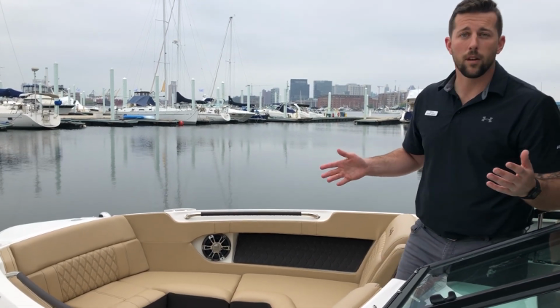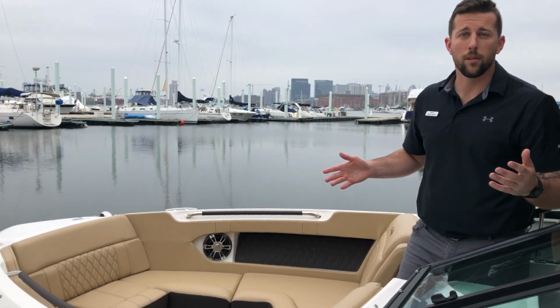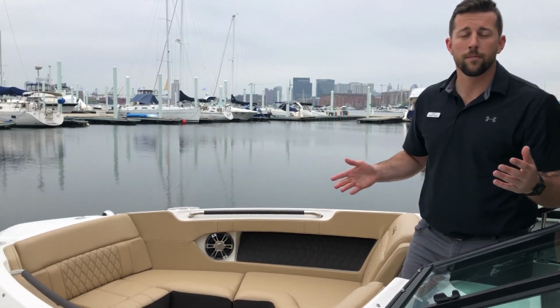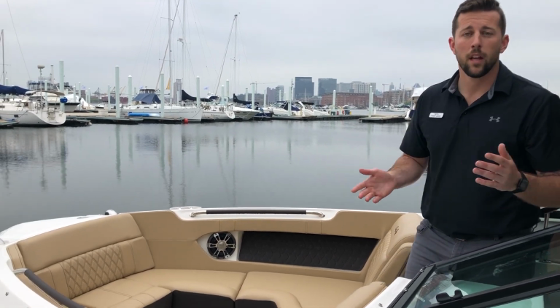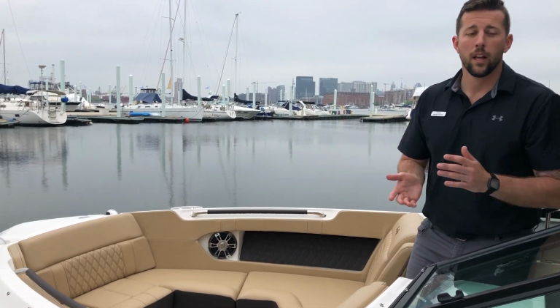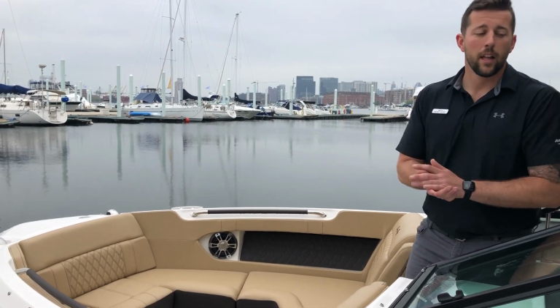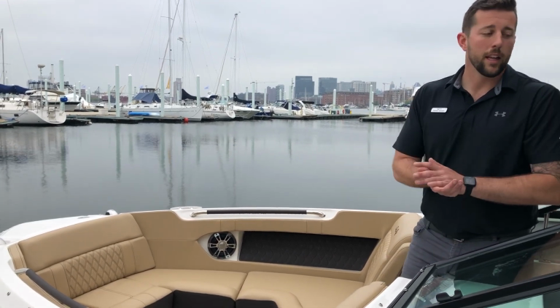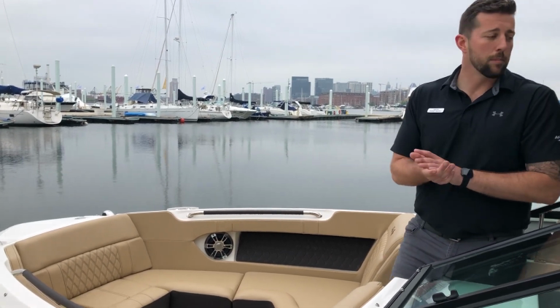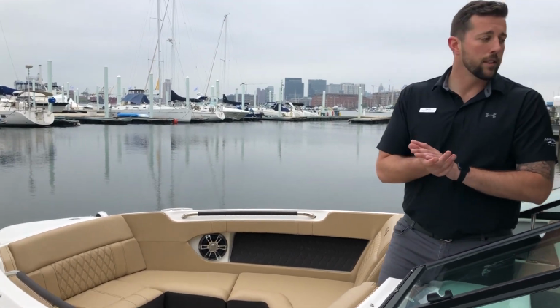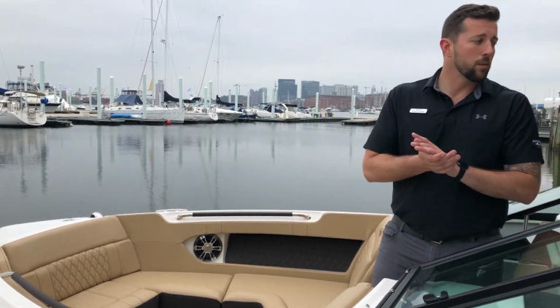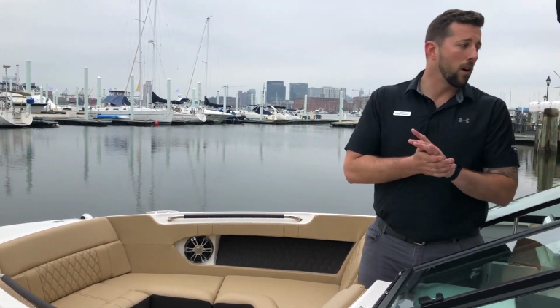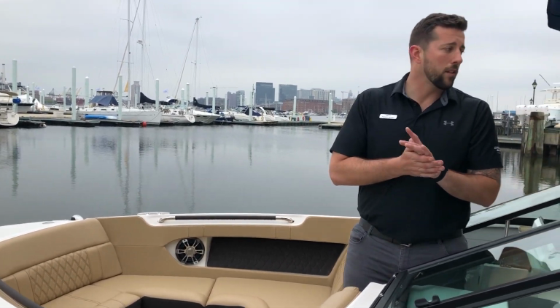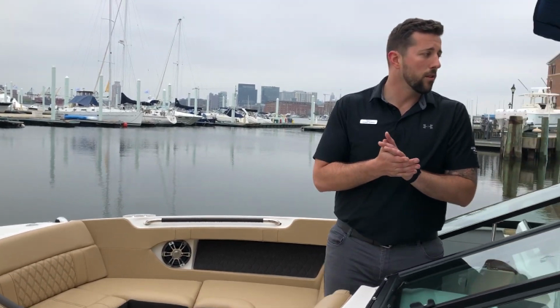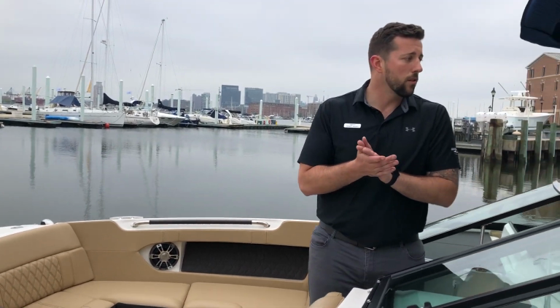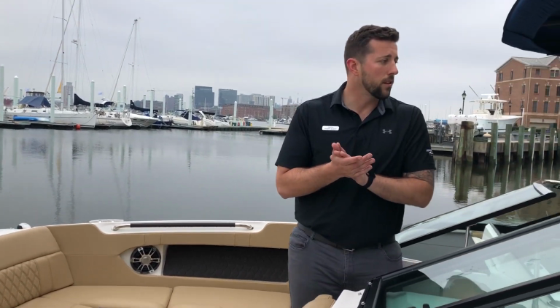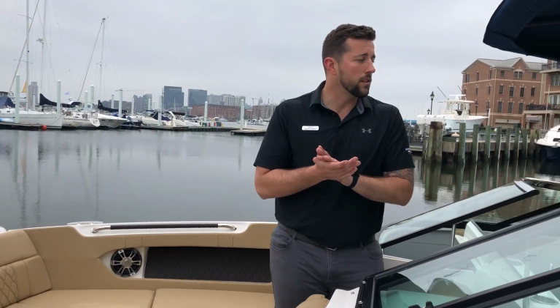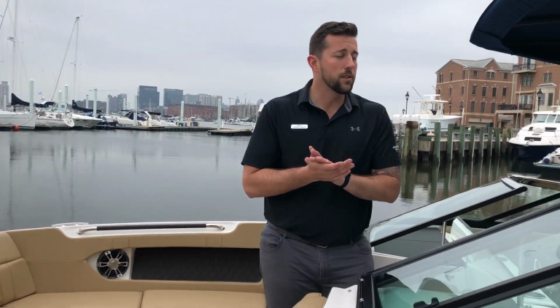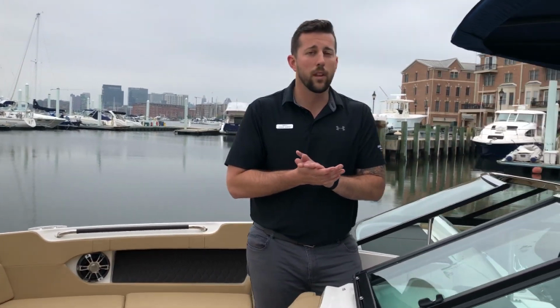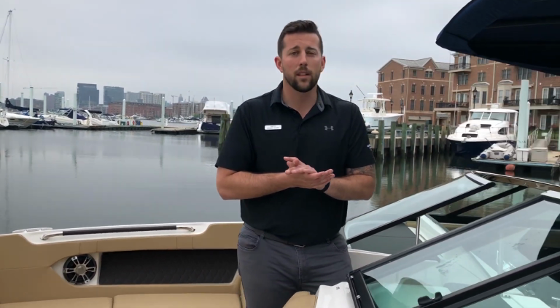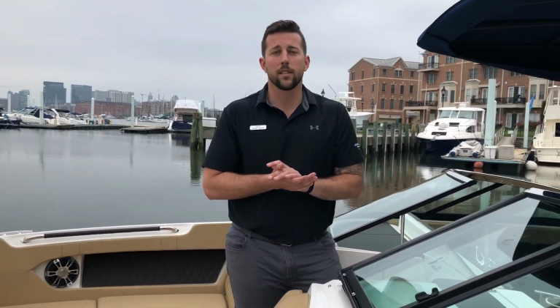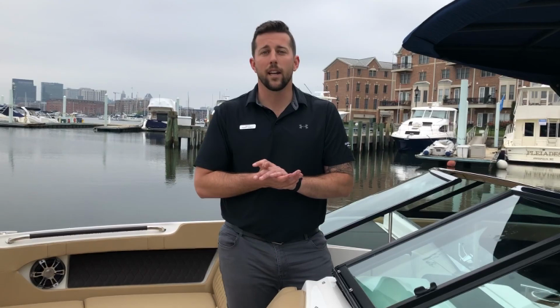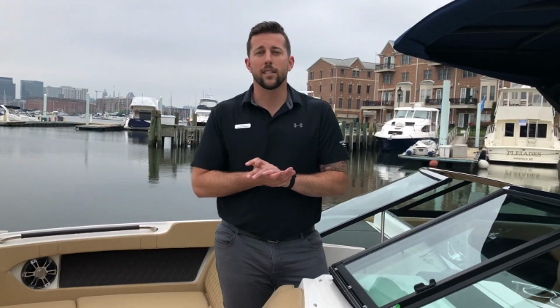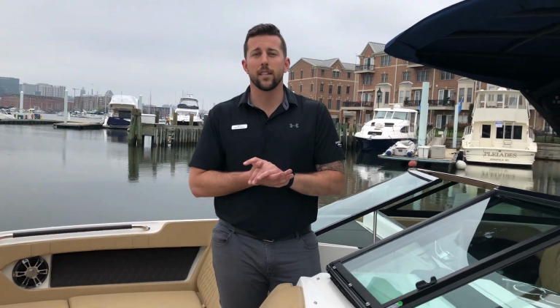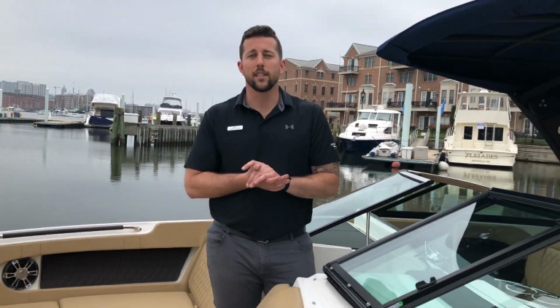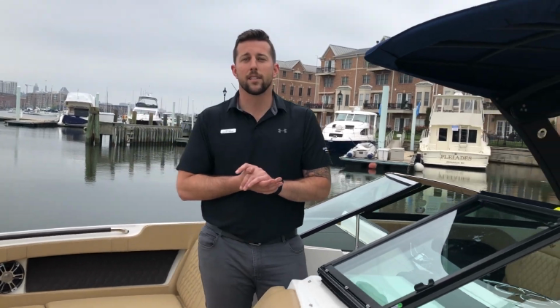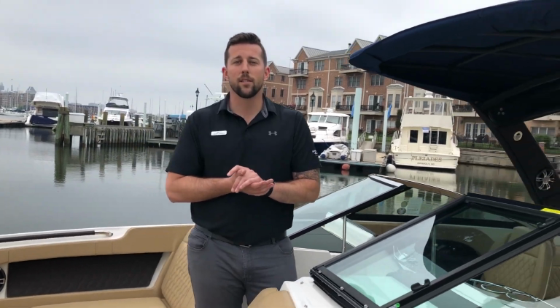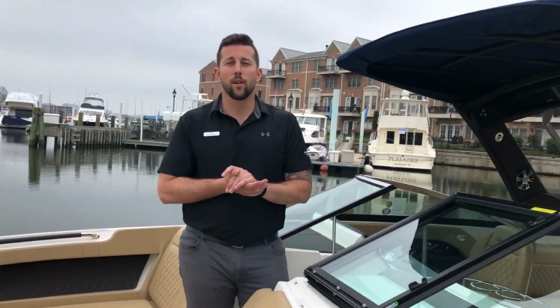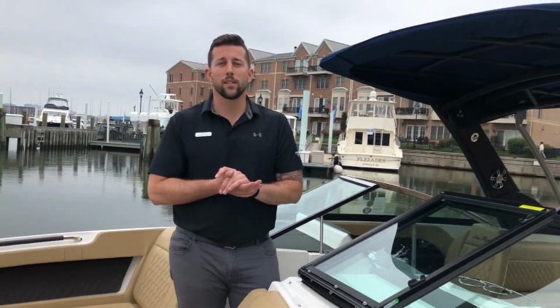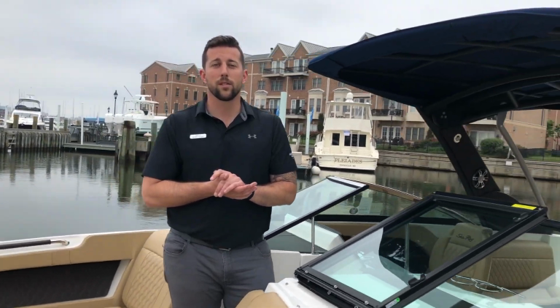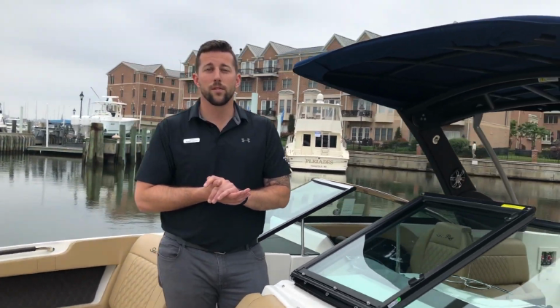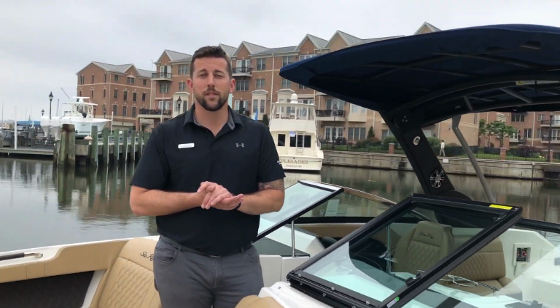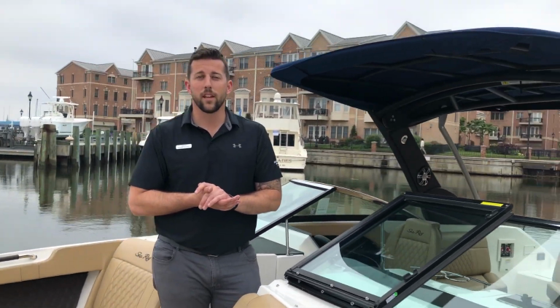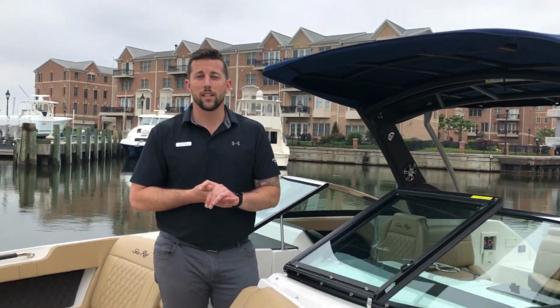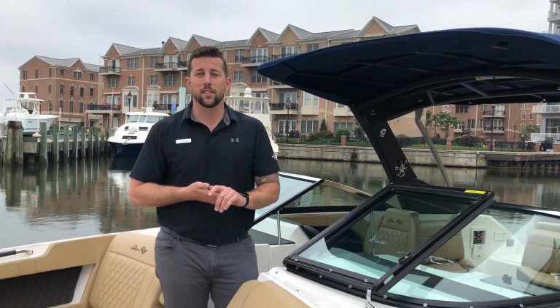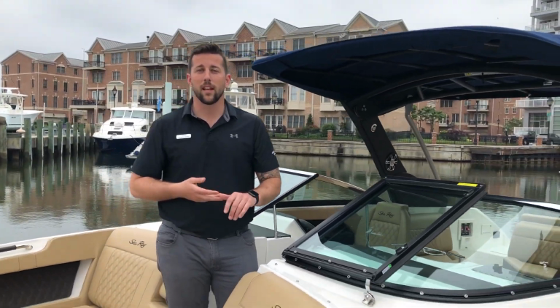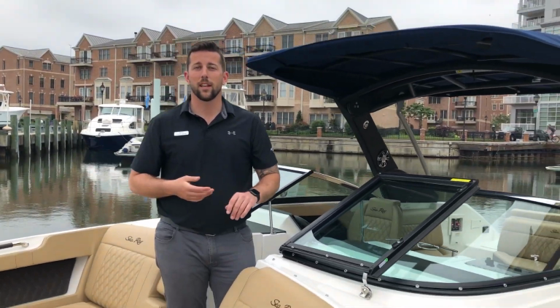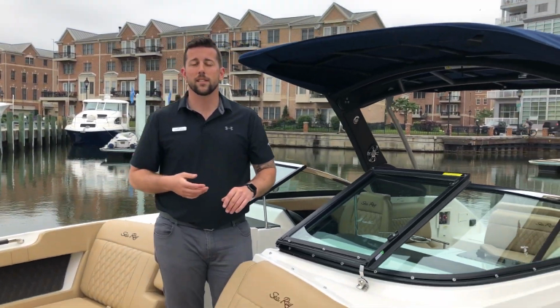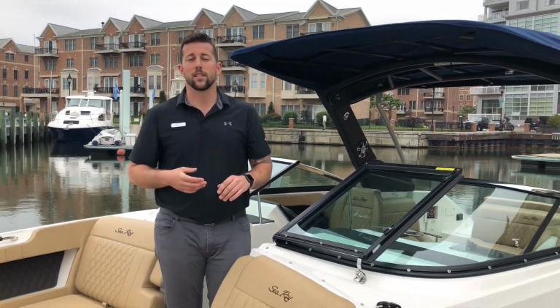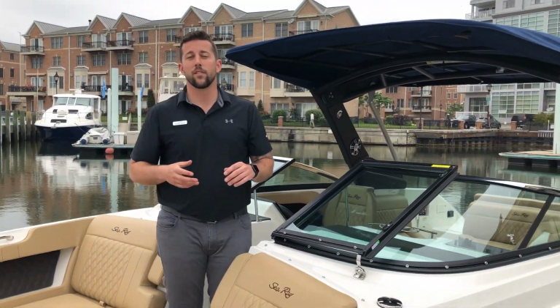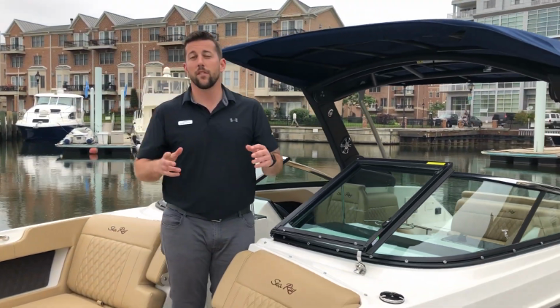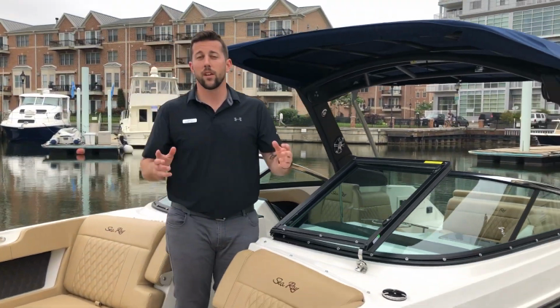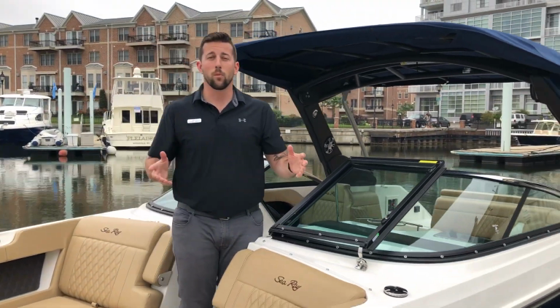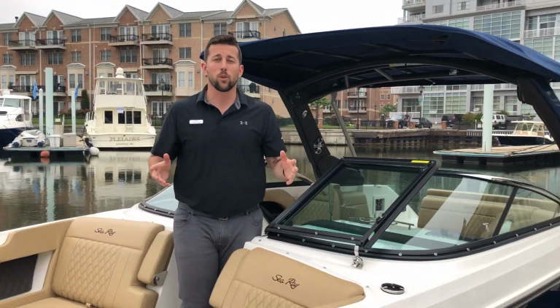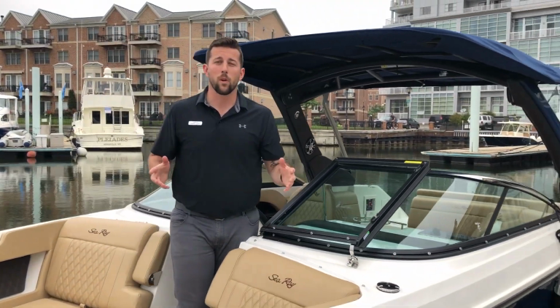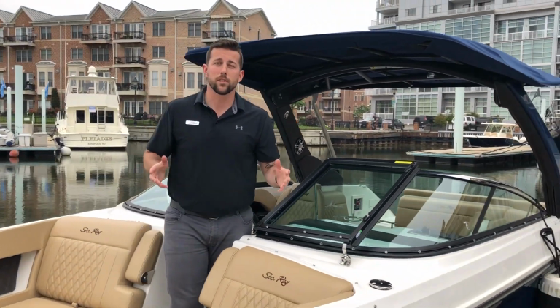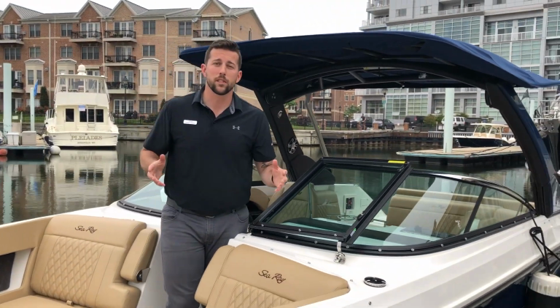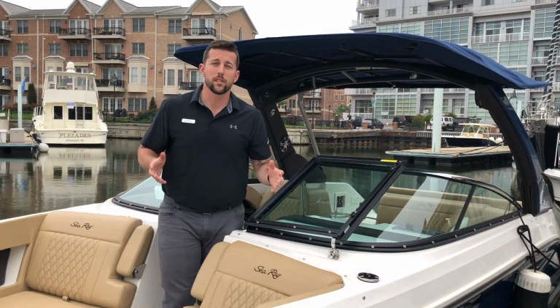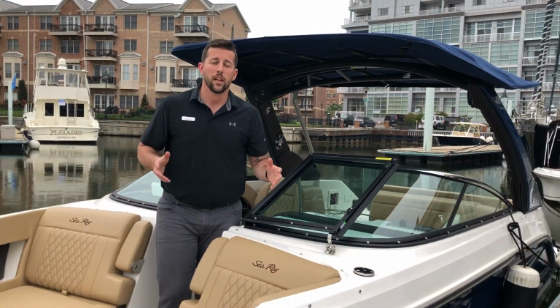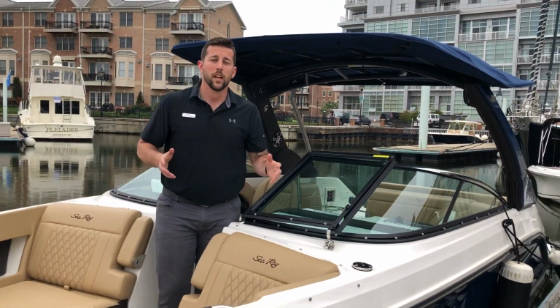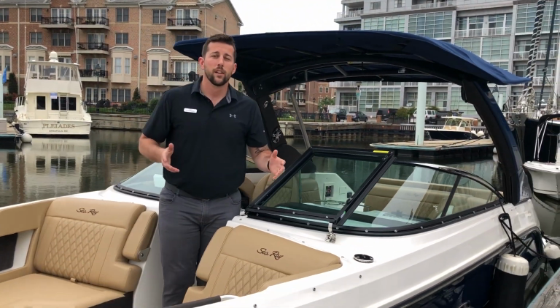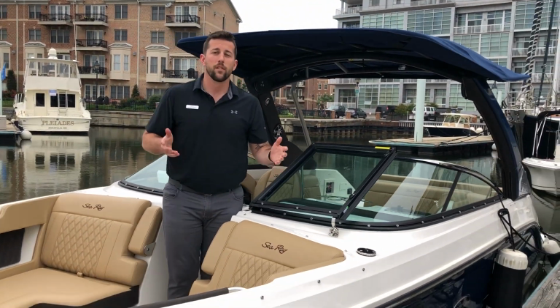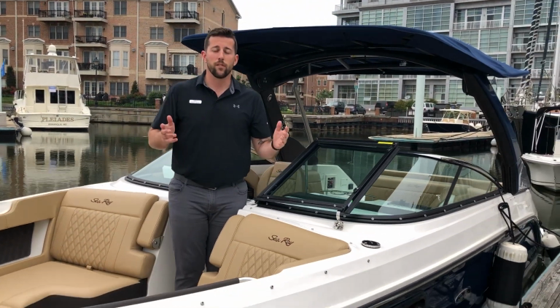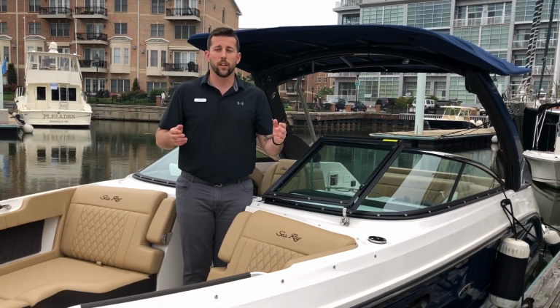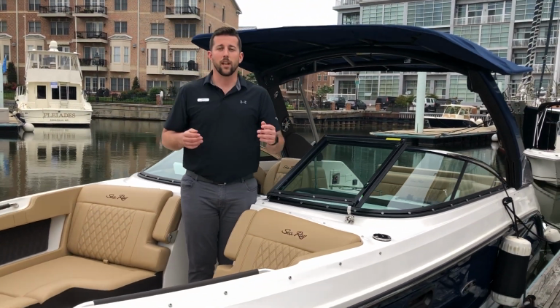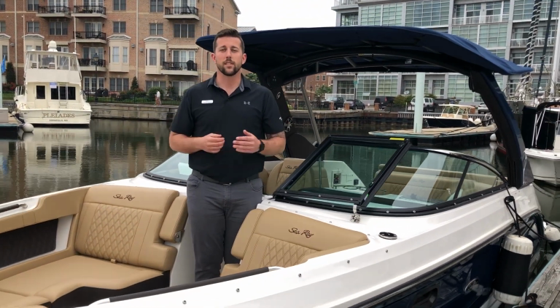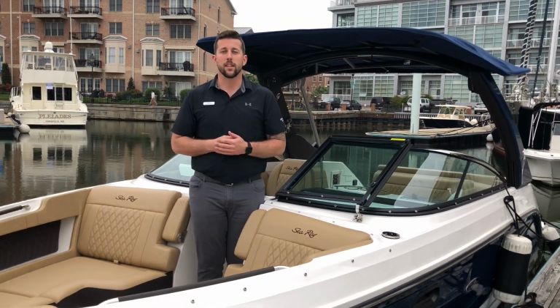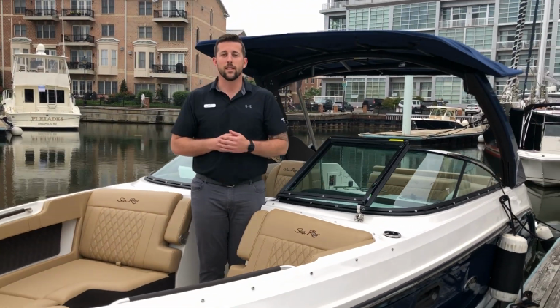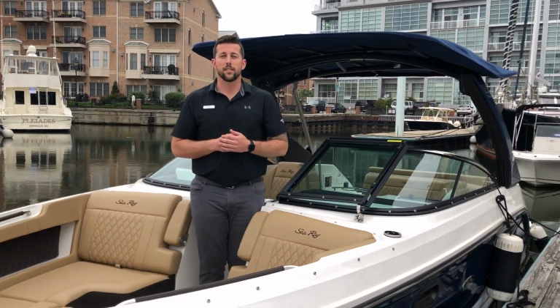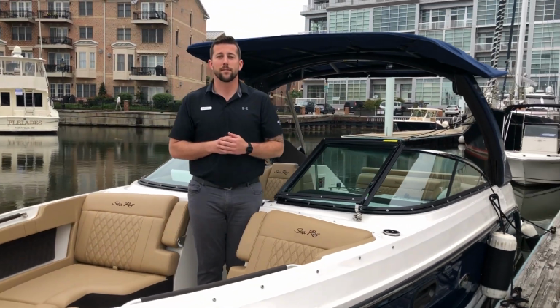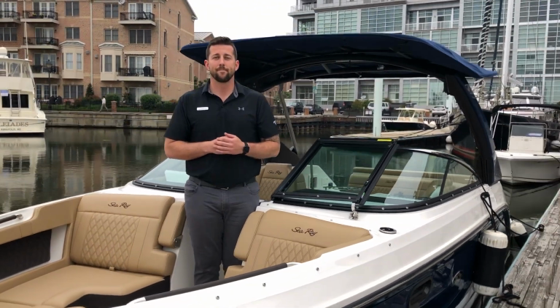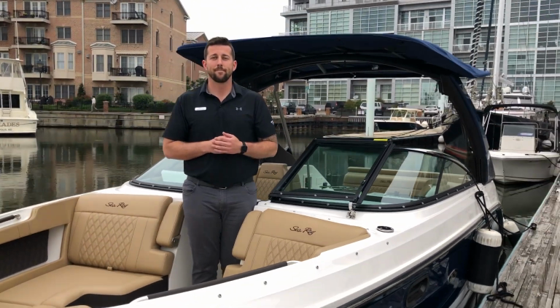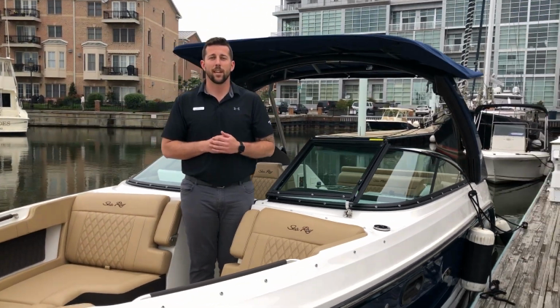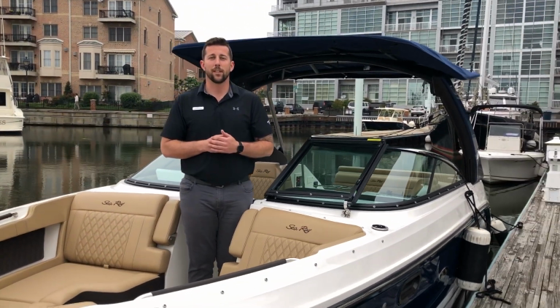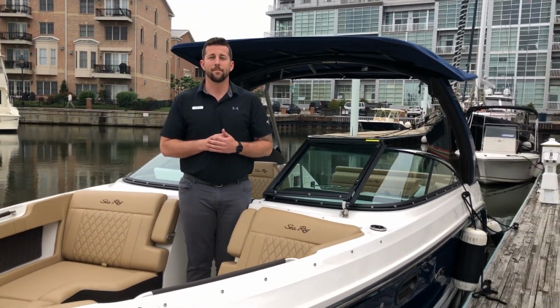That completes the walkthrough on this 2019 Sea Ray 250 SLX. If you have any more questions, feel free to contact us. Thank you.